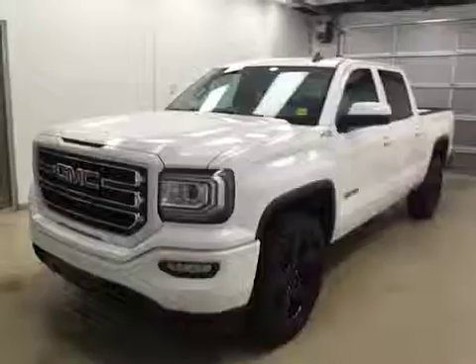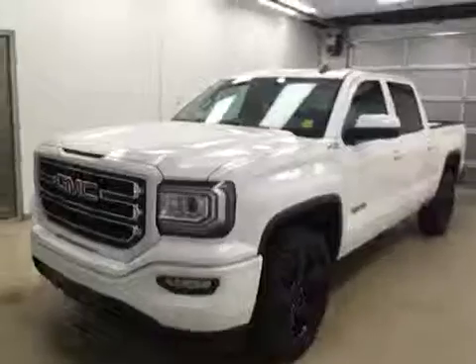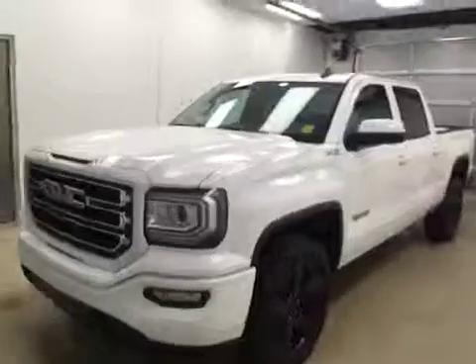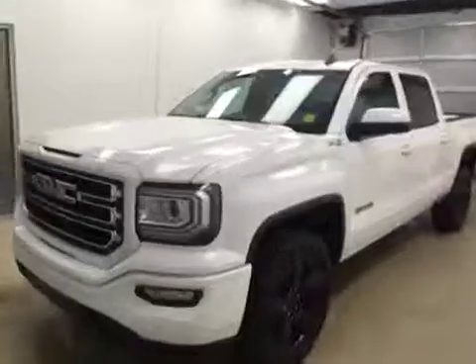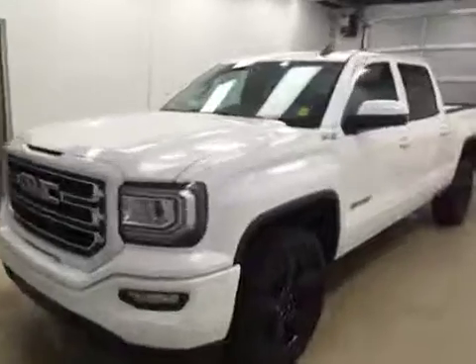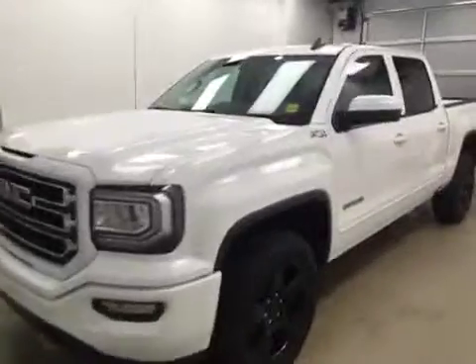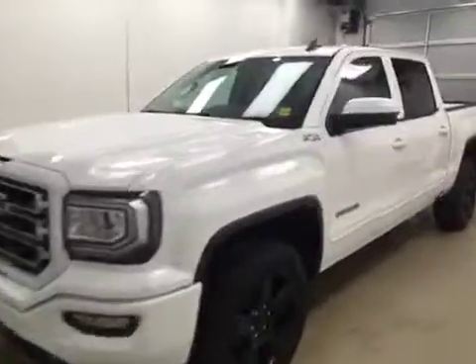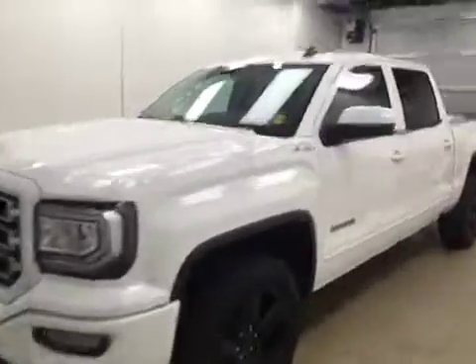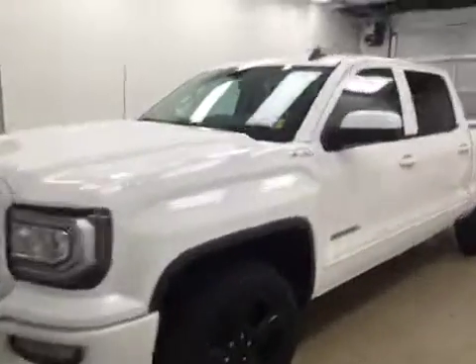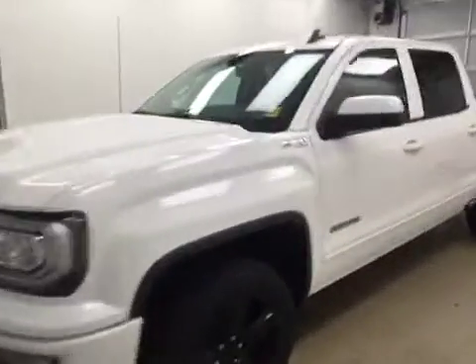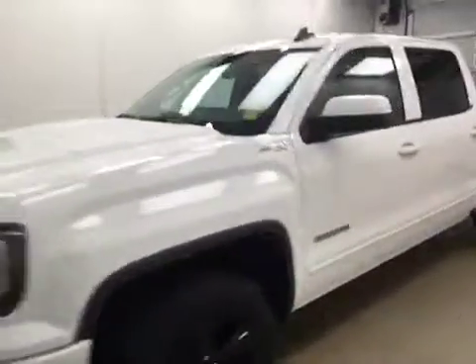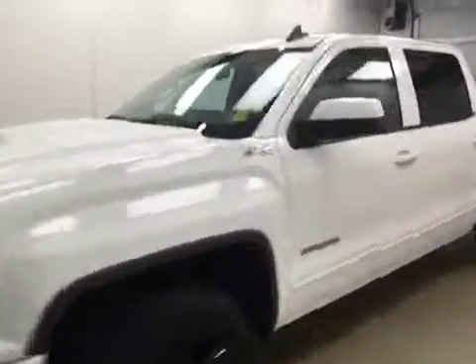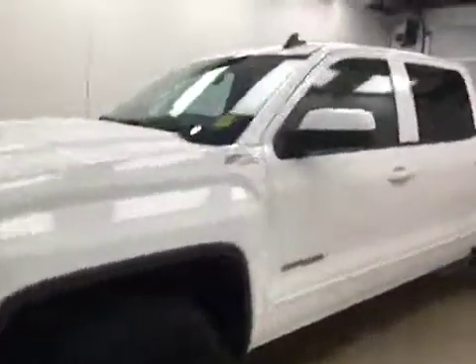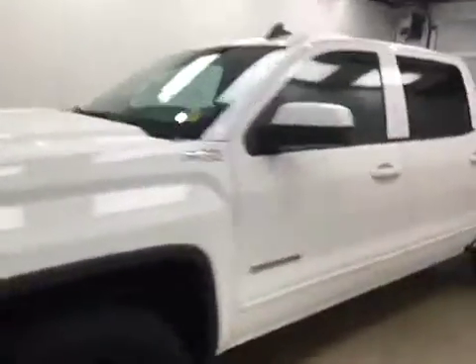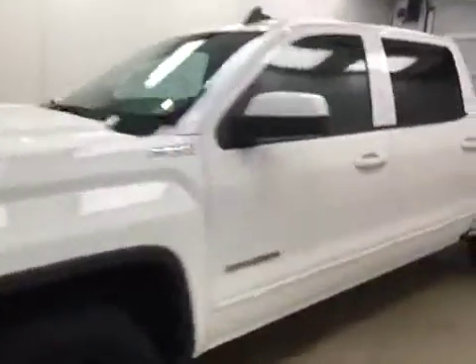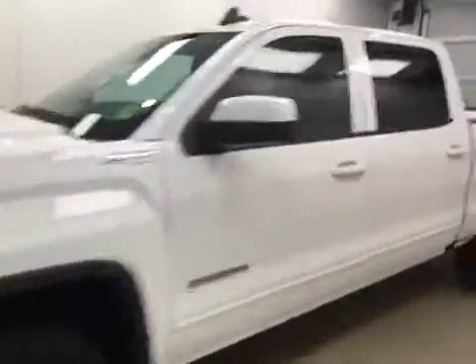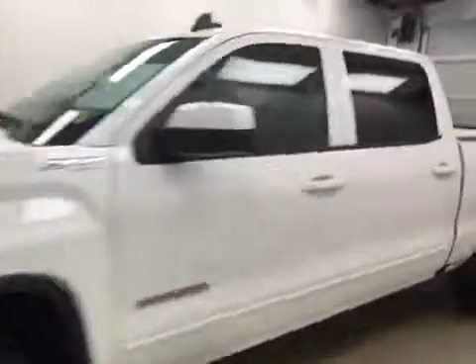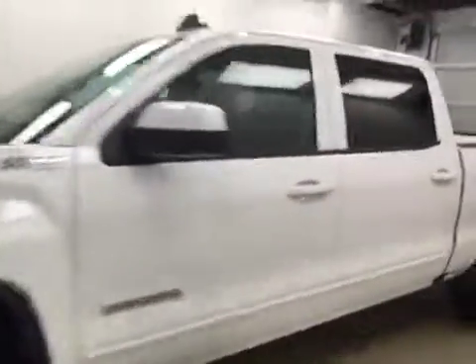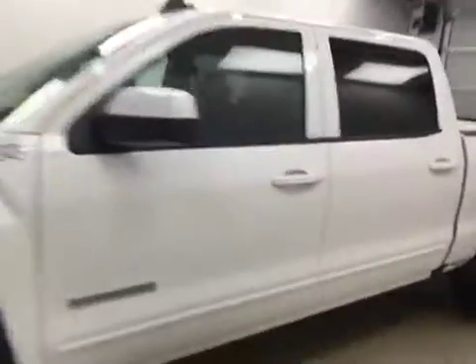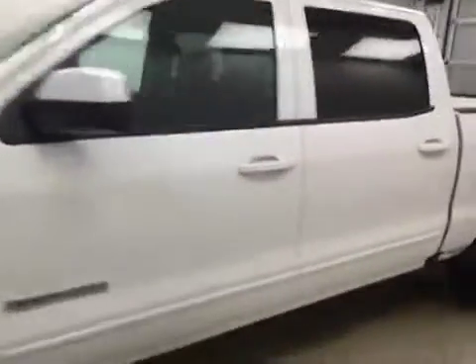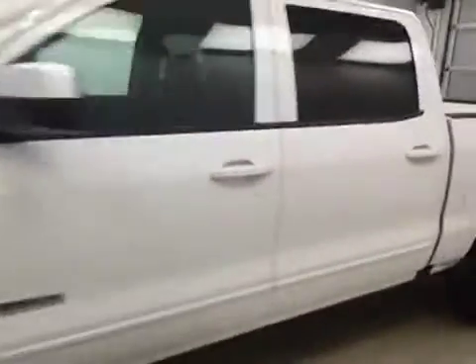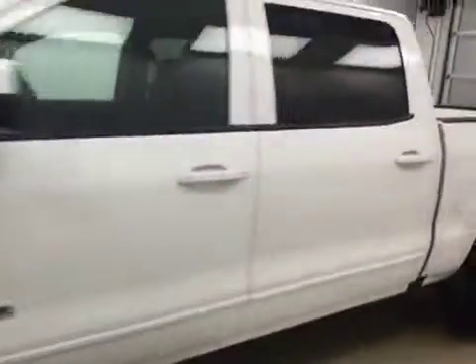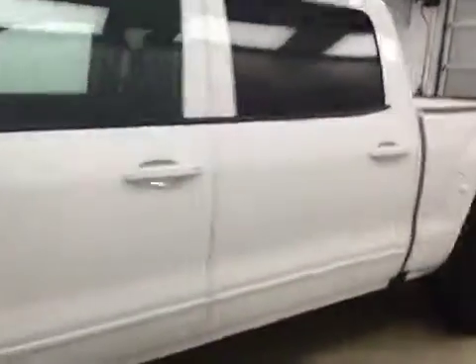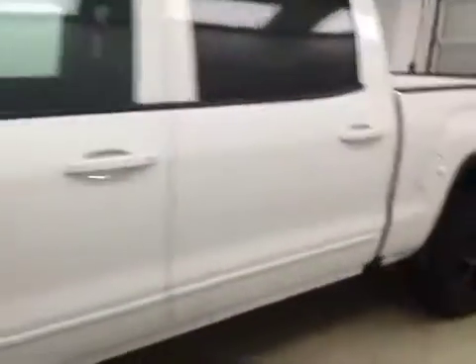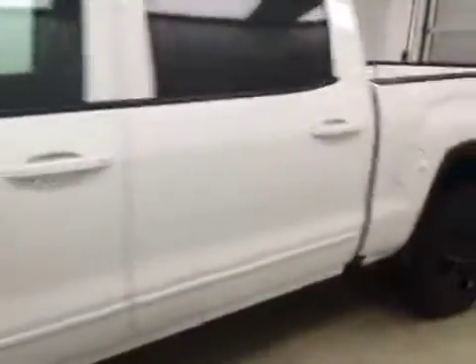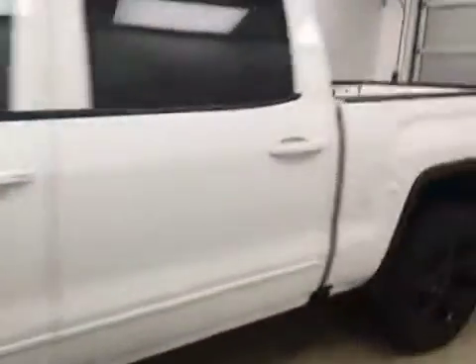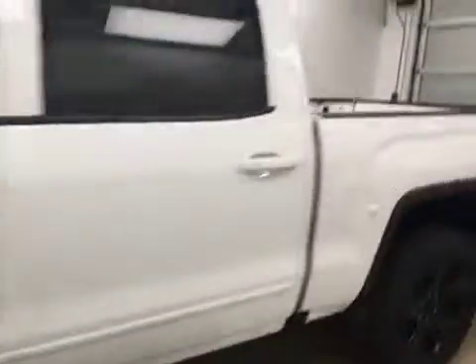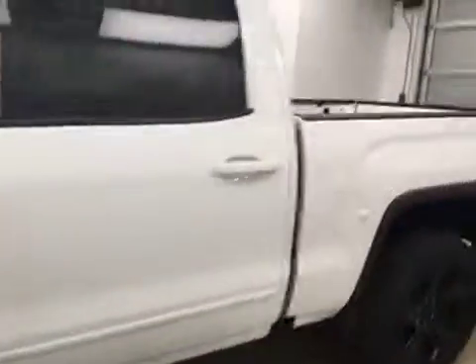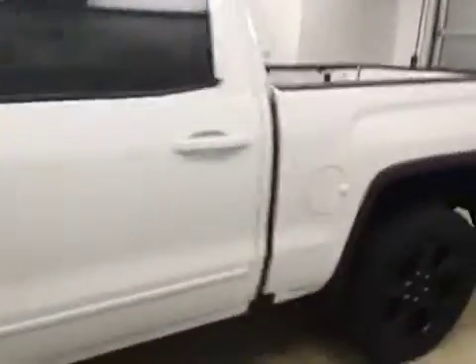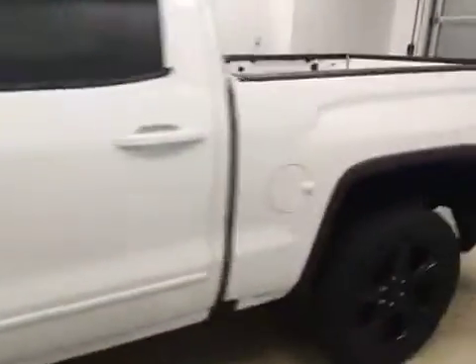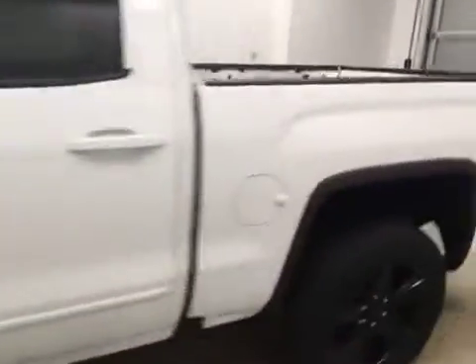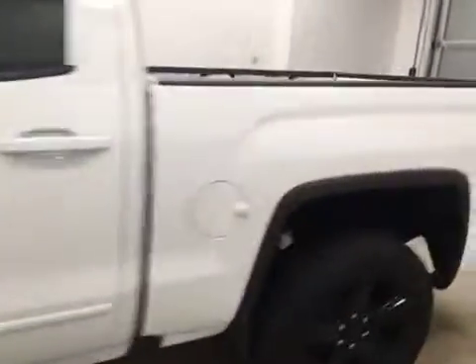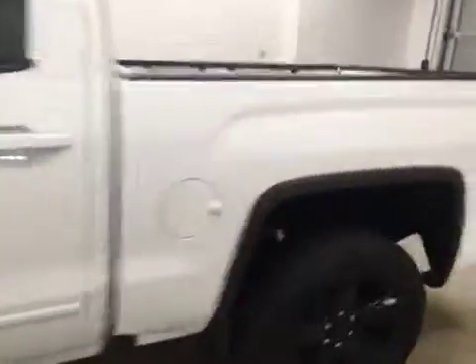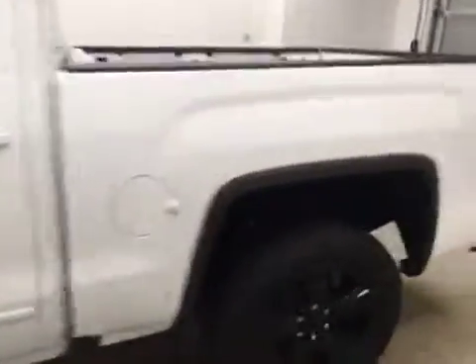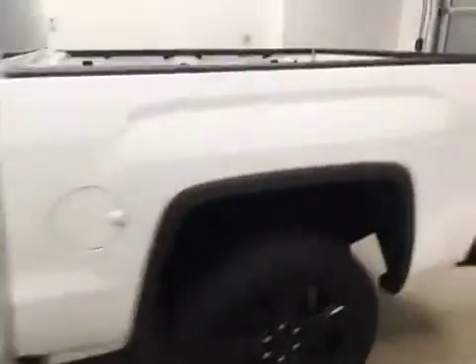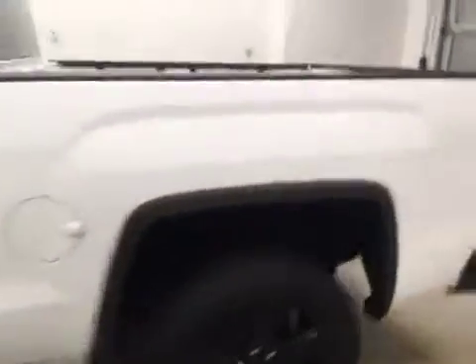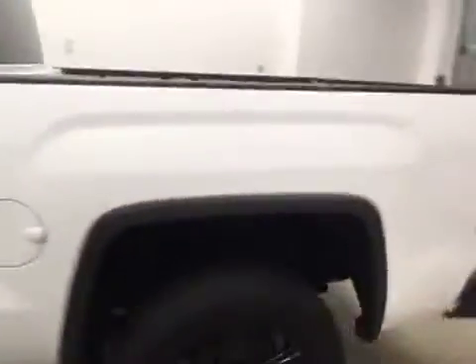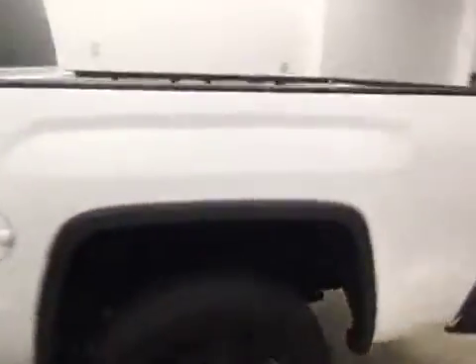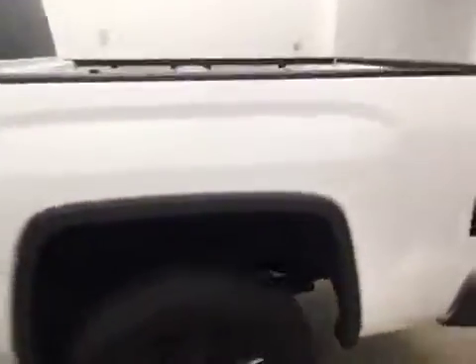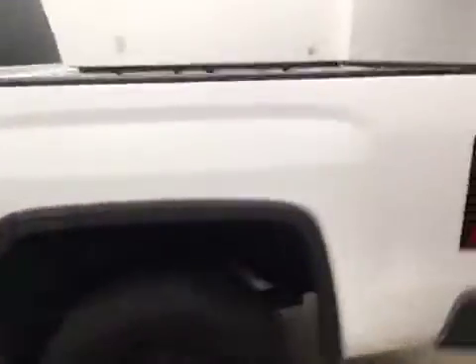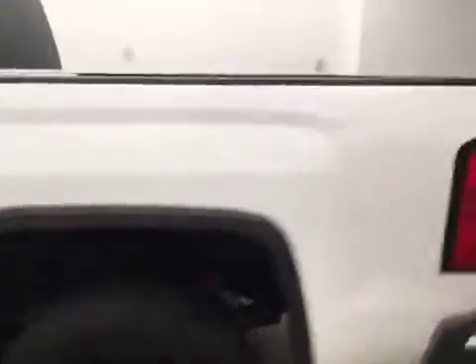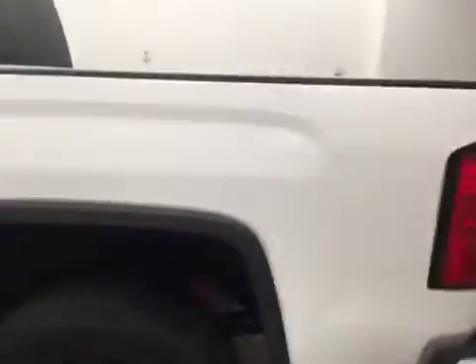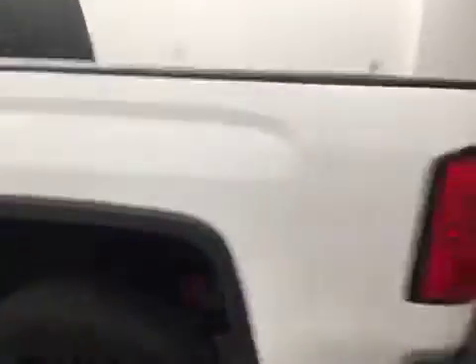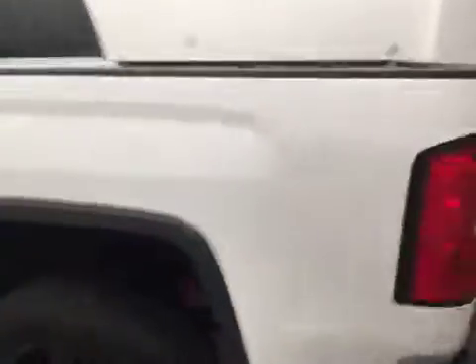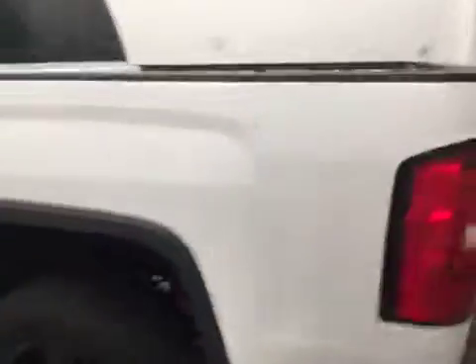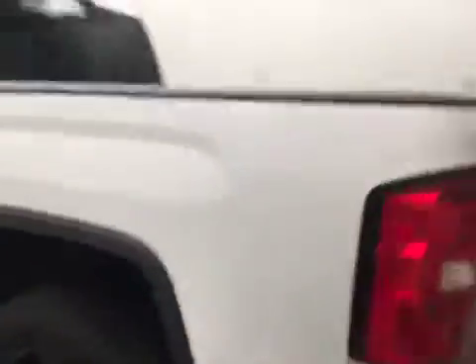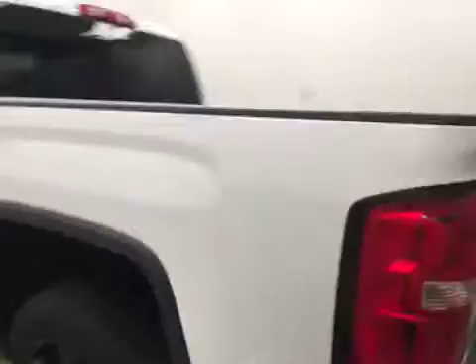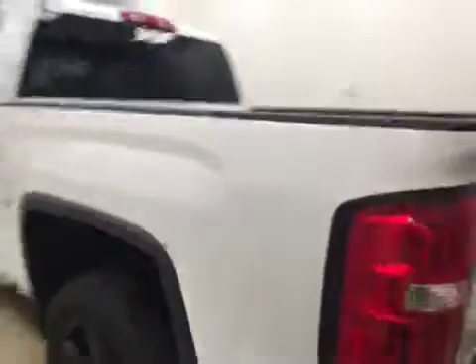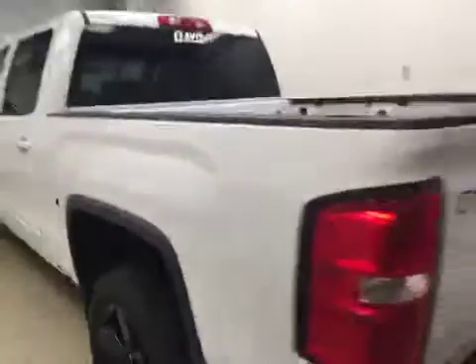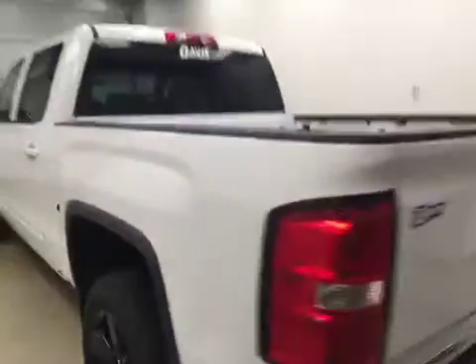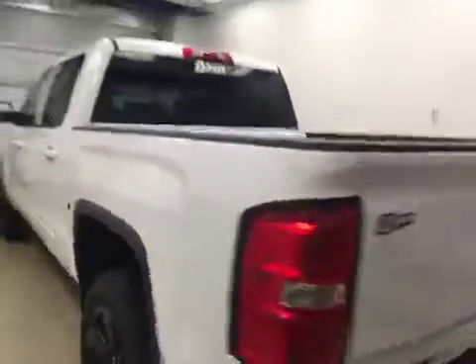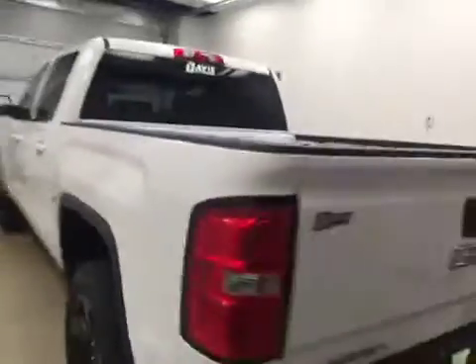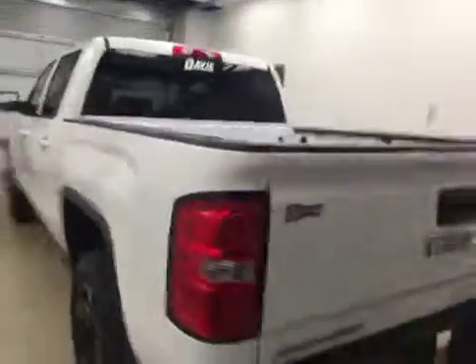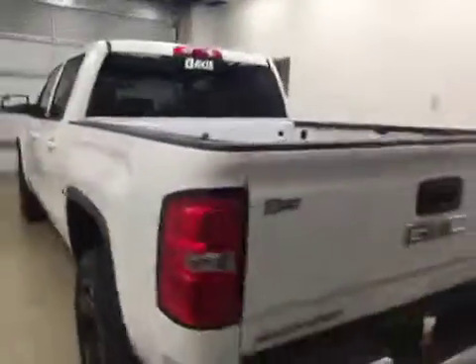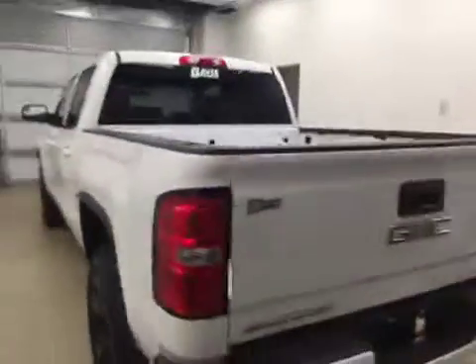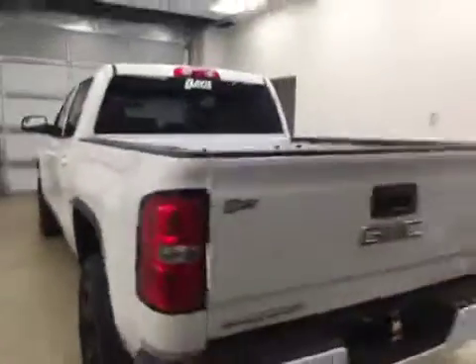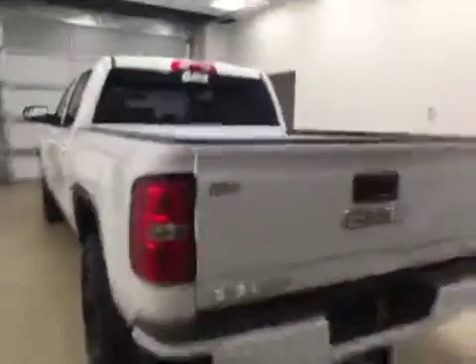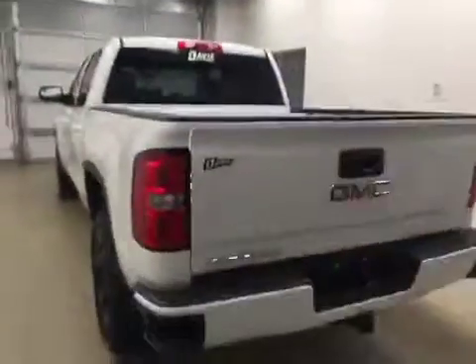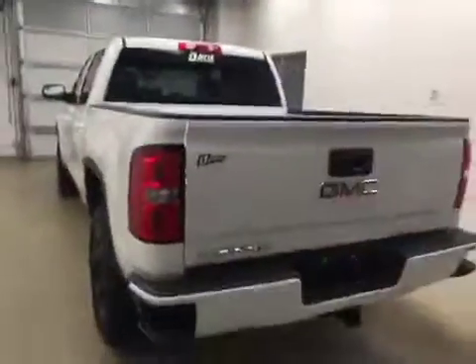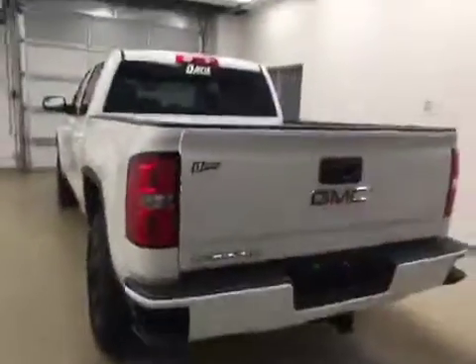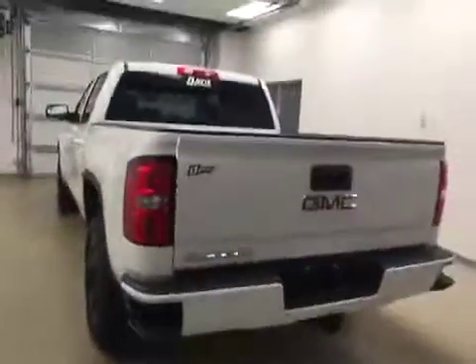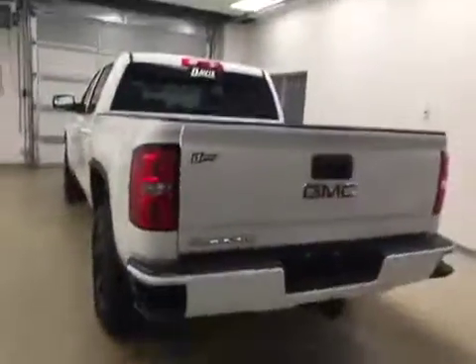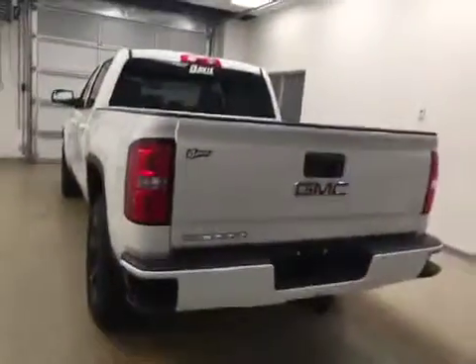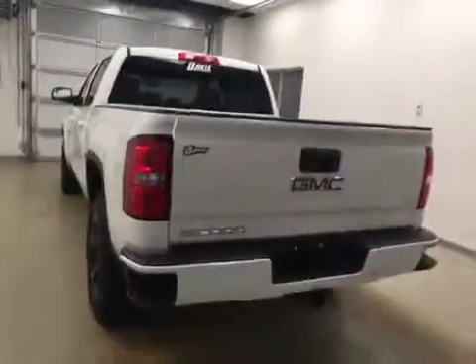This is stock number 172597 on a 2017 GMC 1500 SLE crew, and our exterior code today is Summit White.